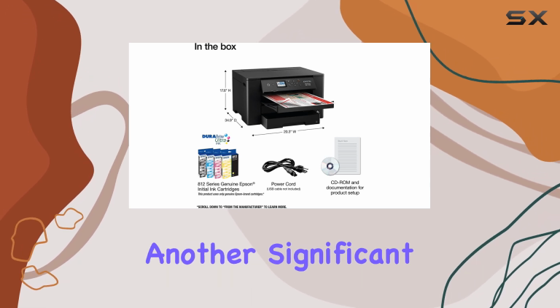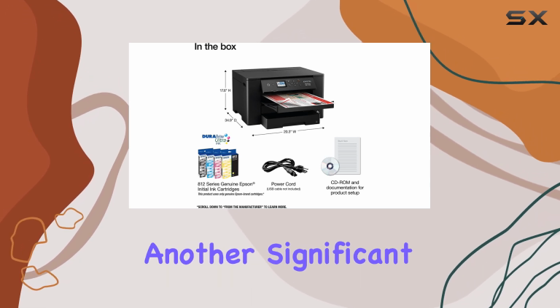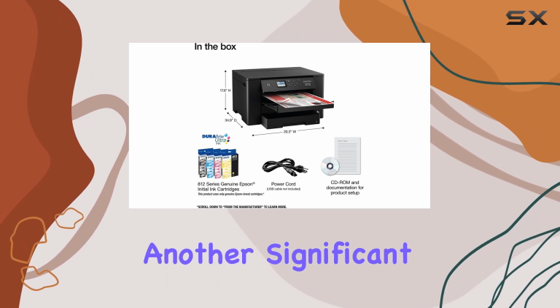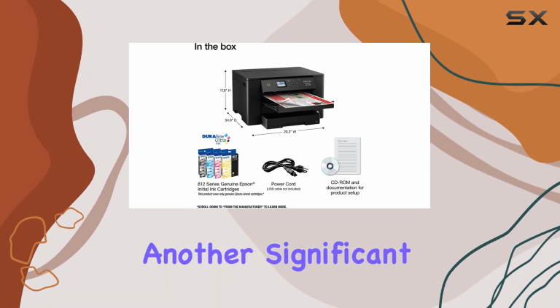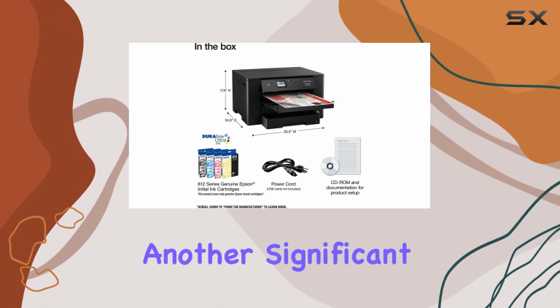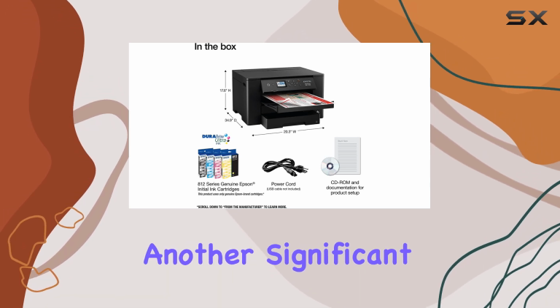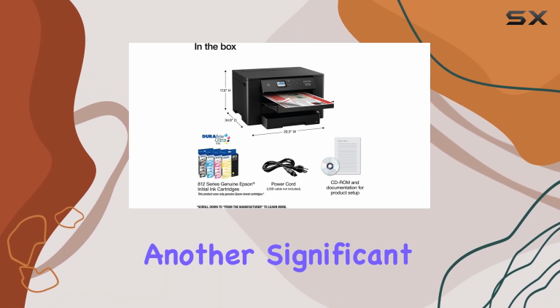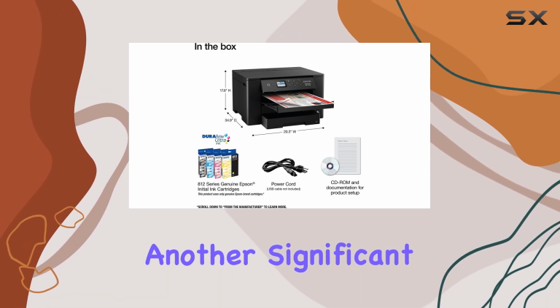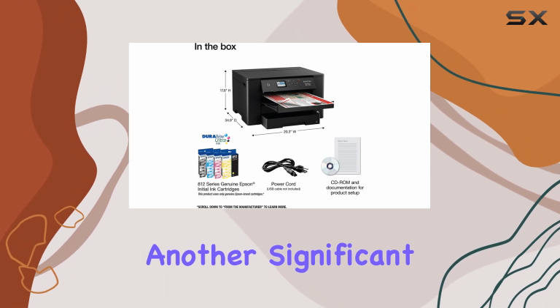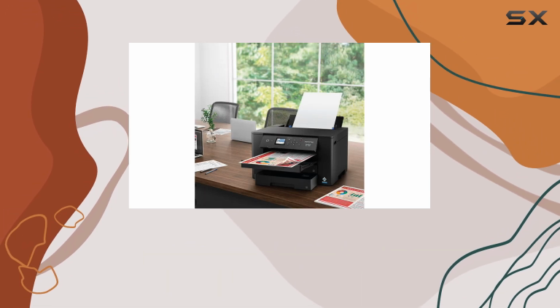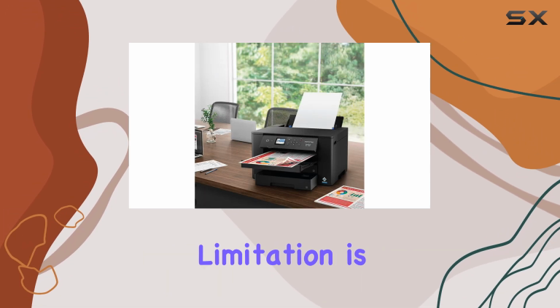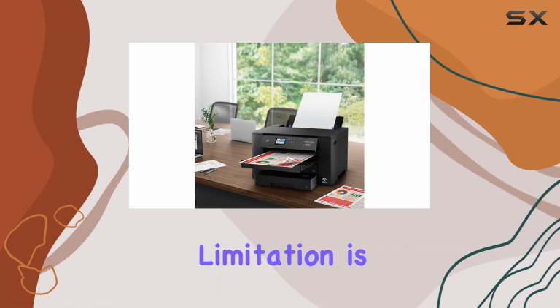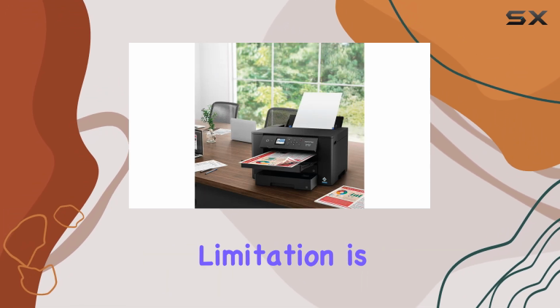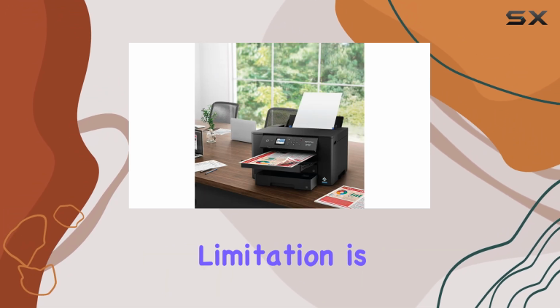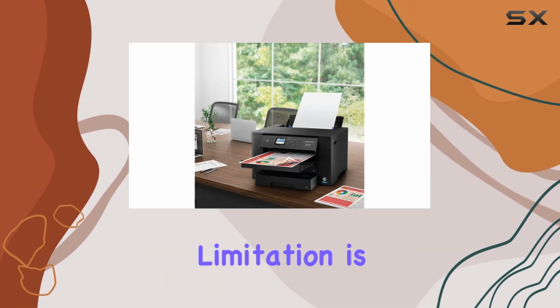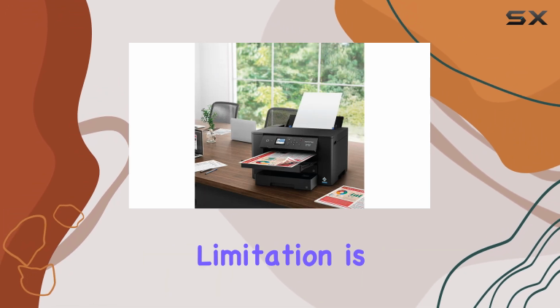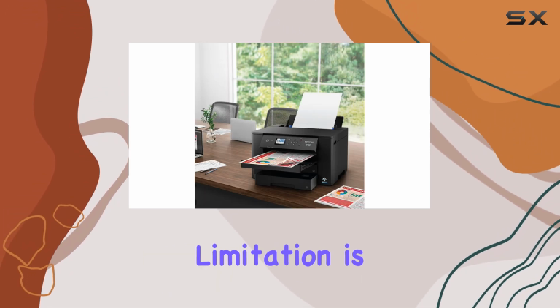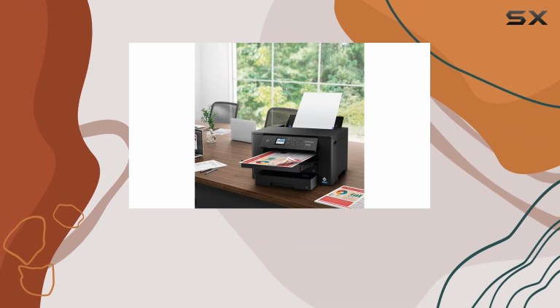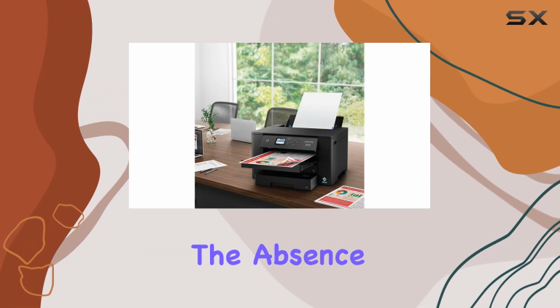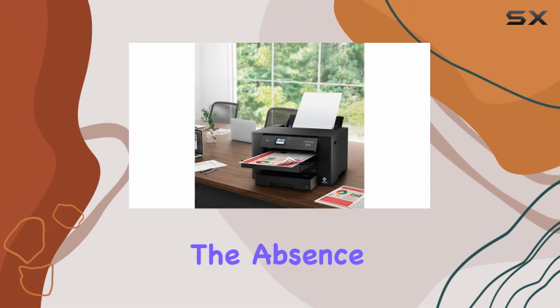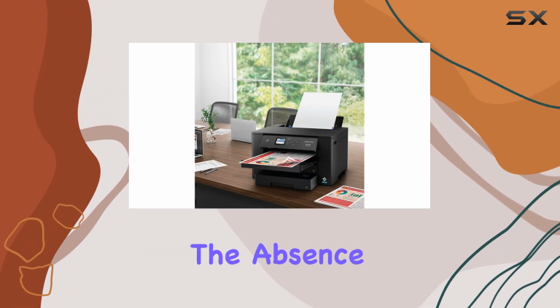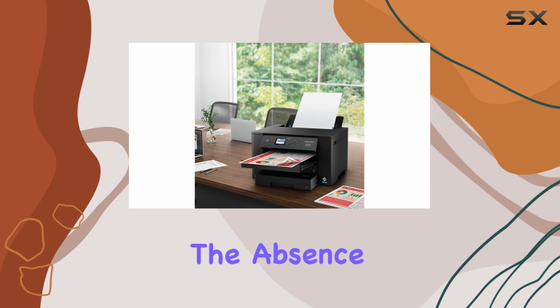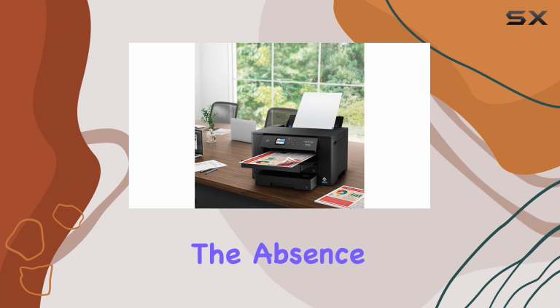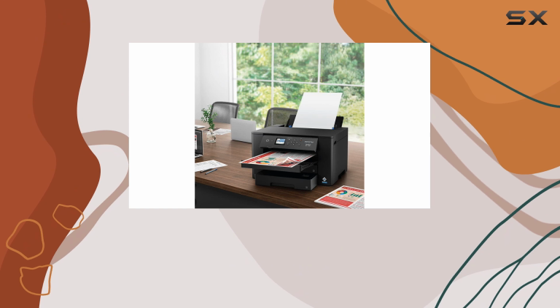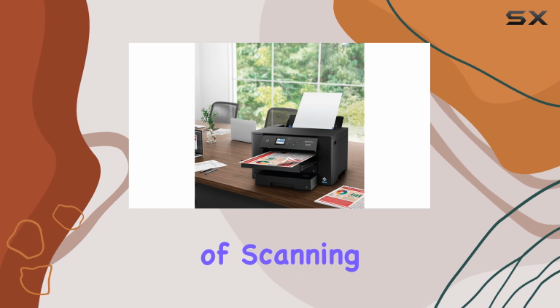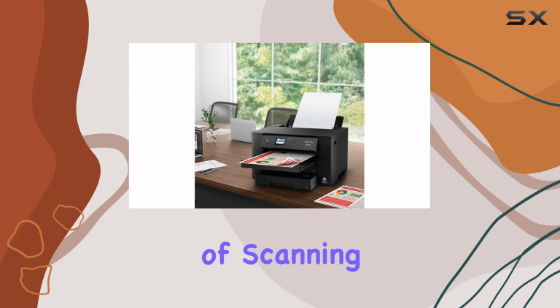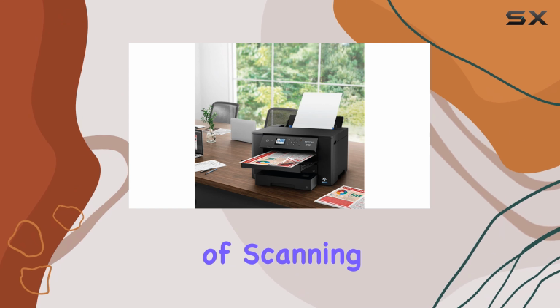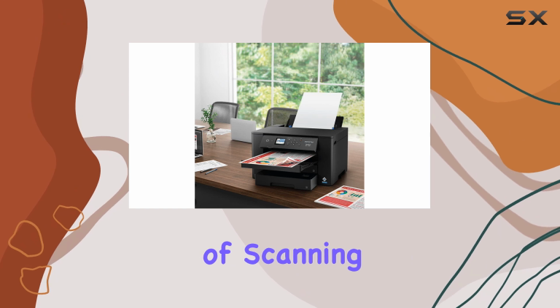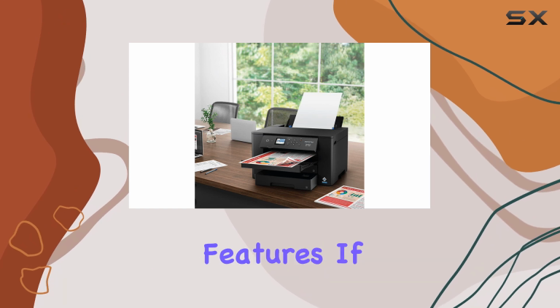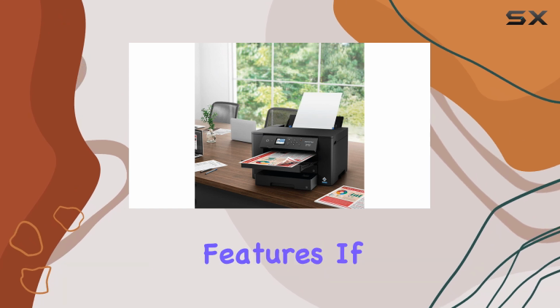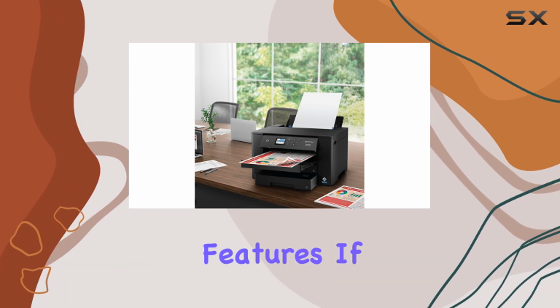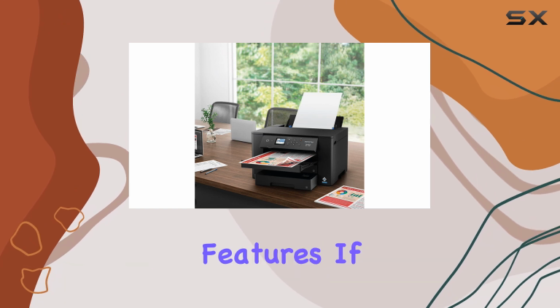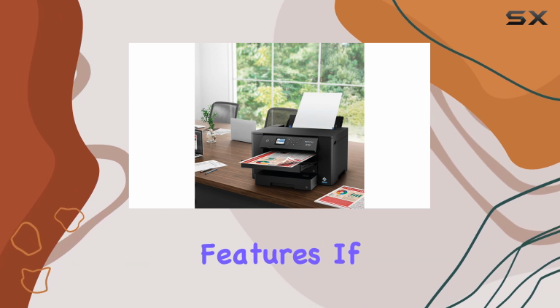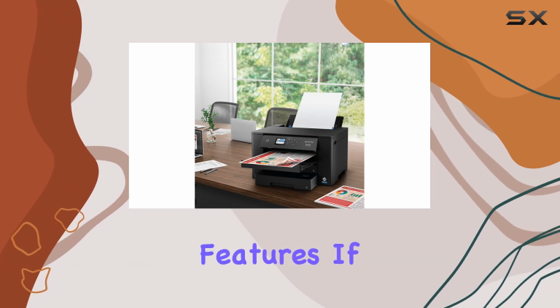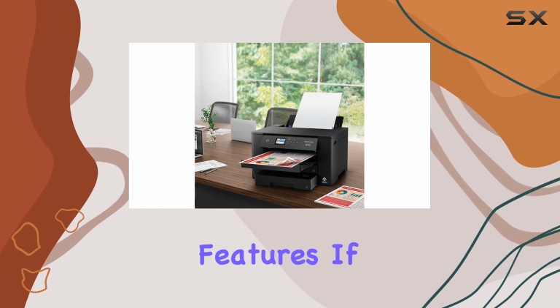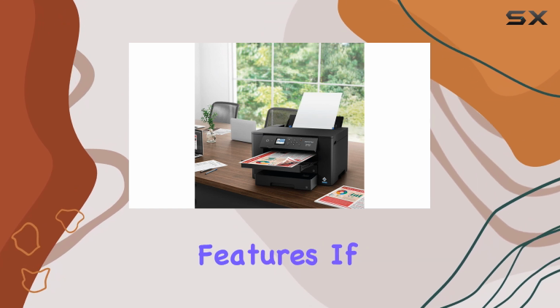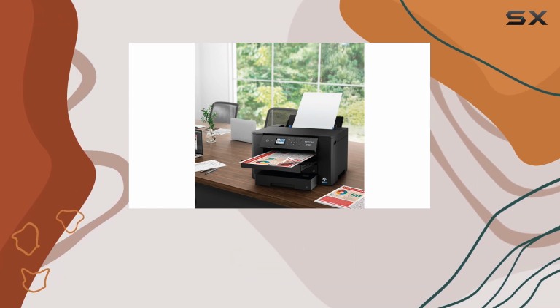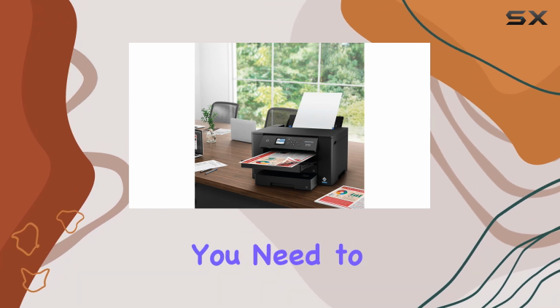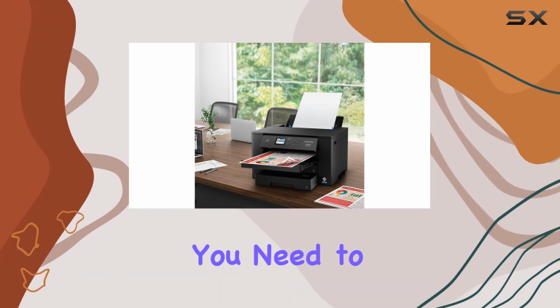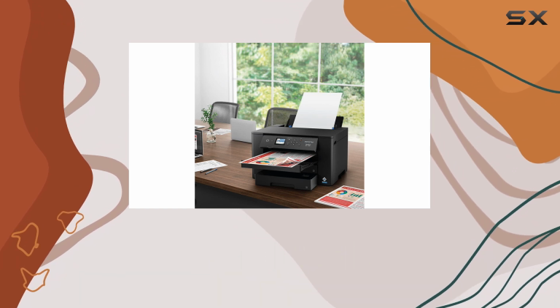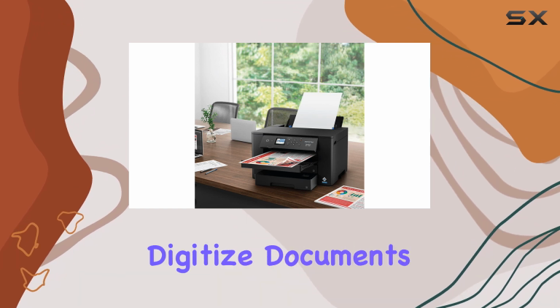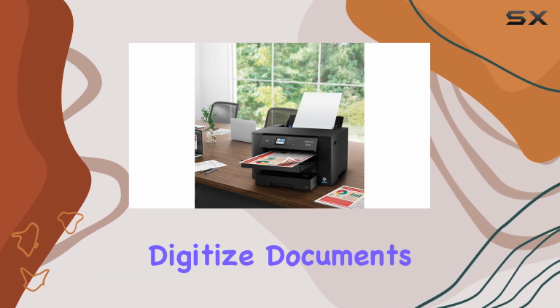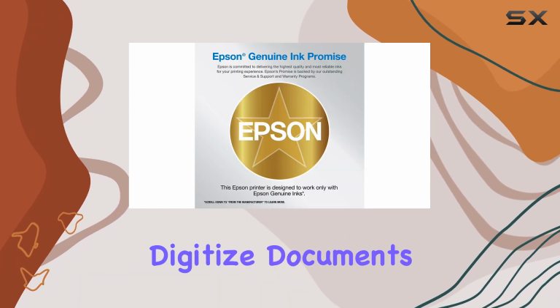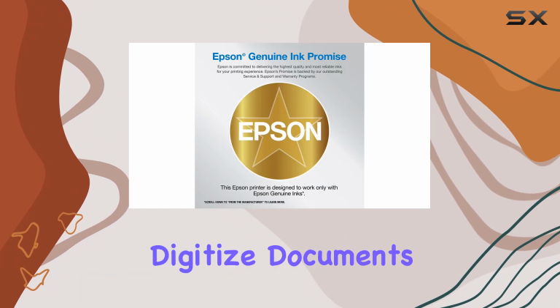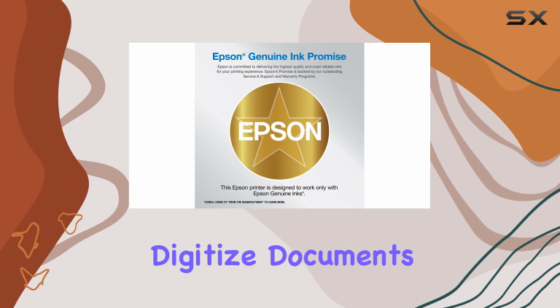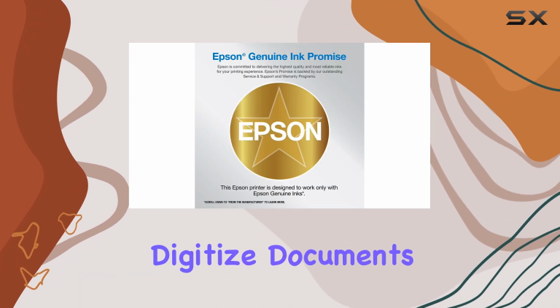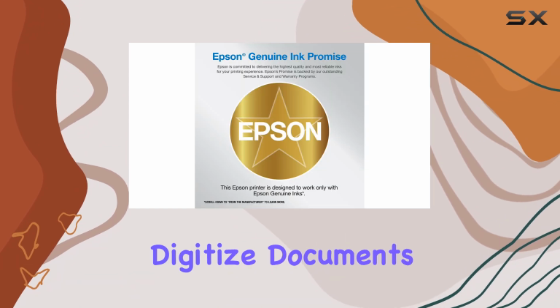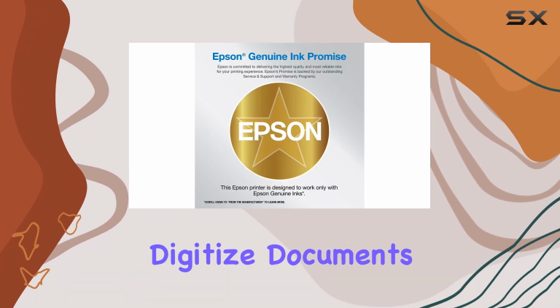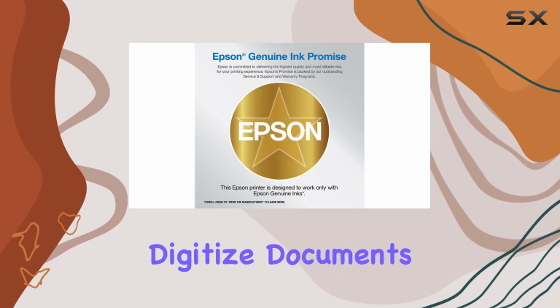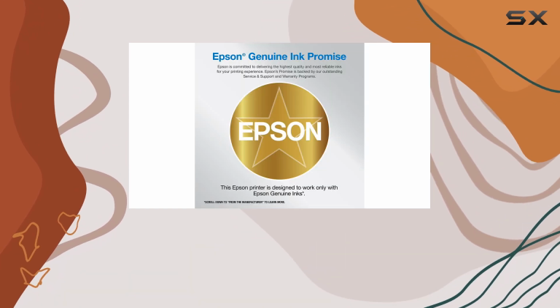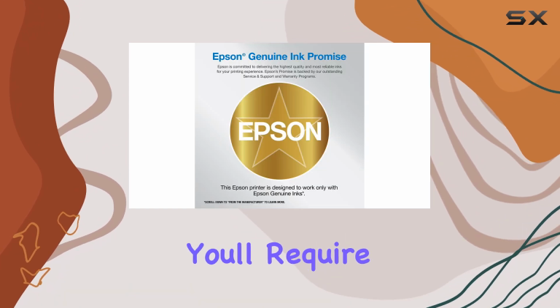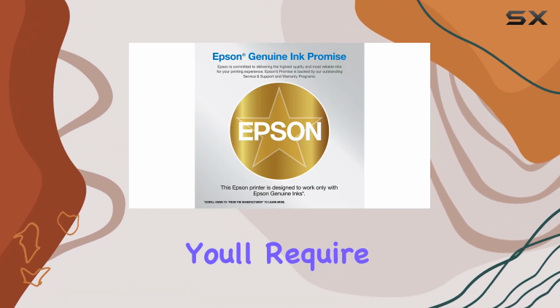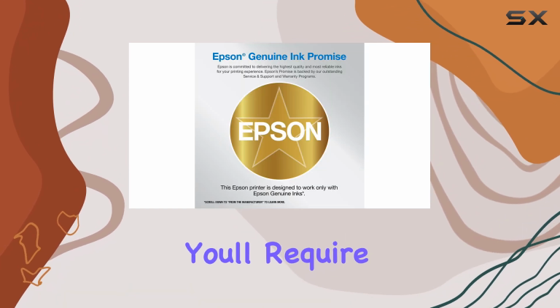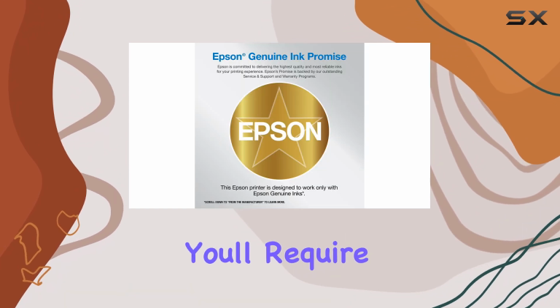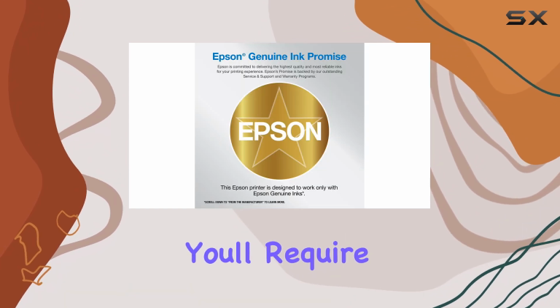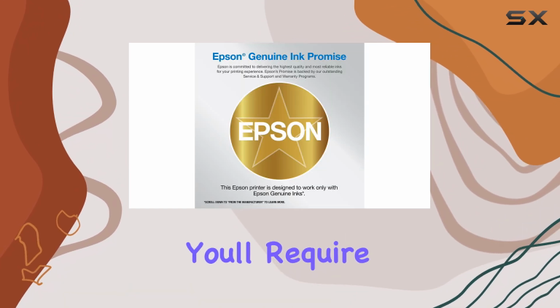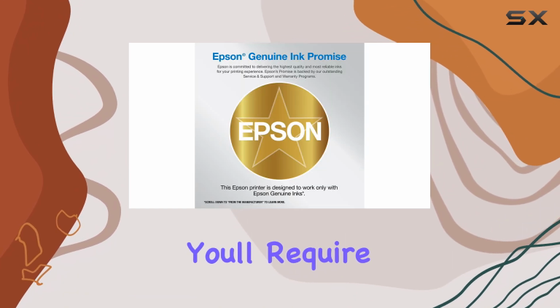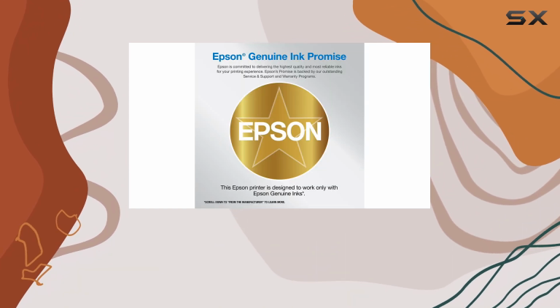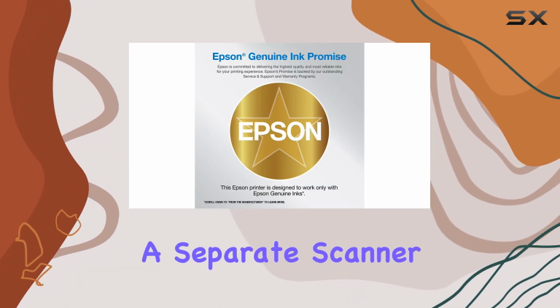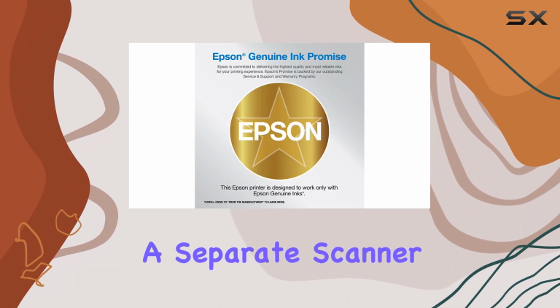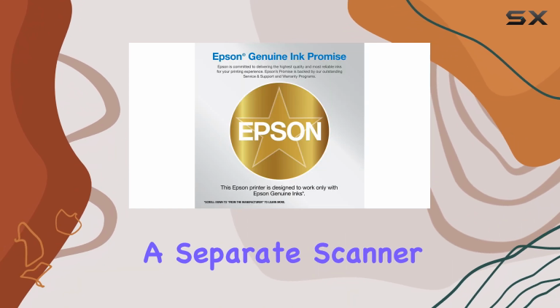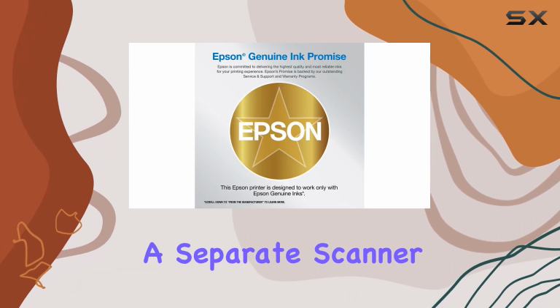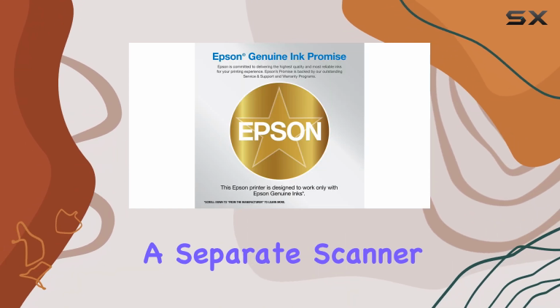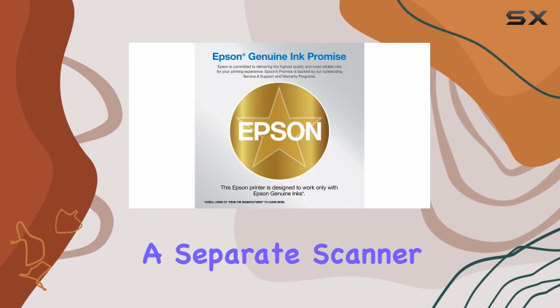Another significant limitation is the absence of scanning features. If you need to digitize documents, you'll require a separate scanner.